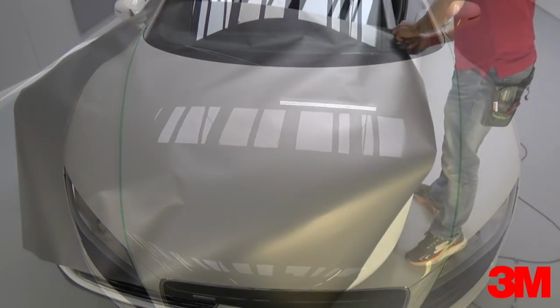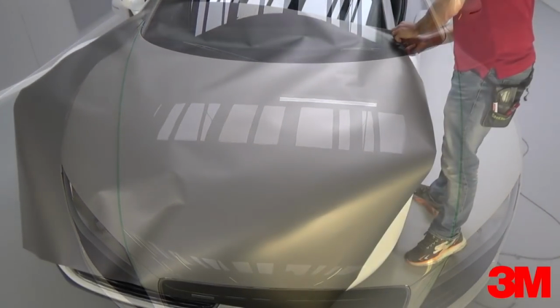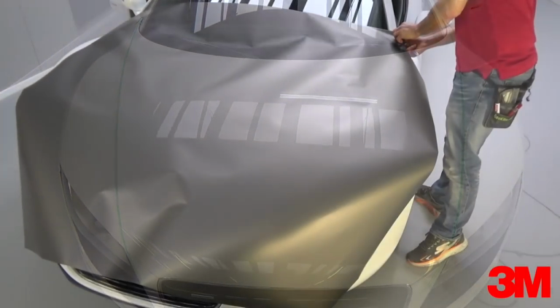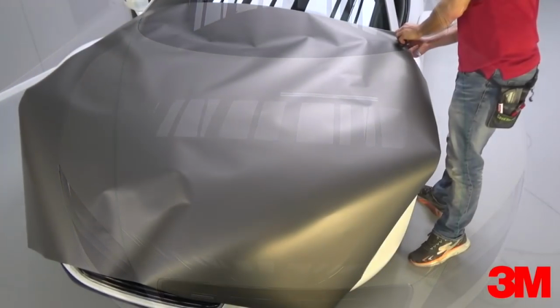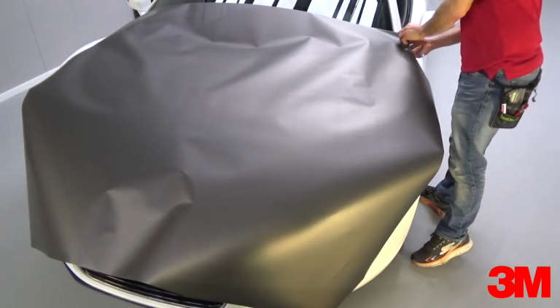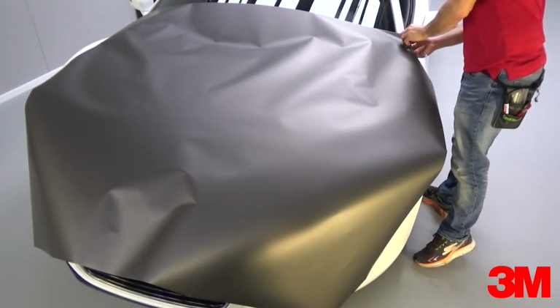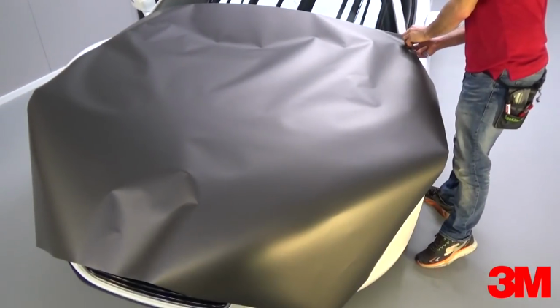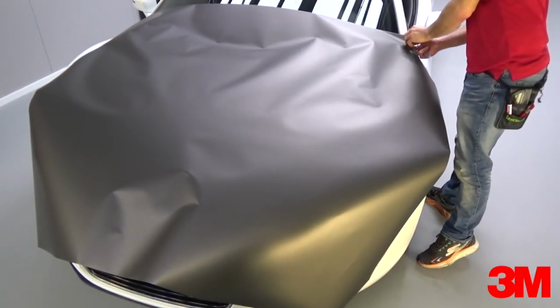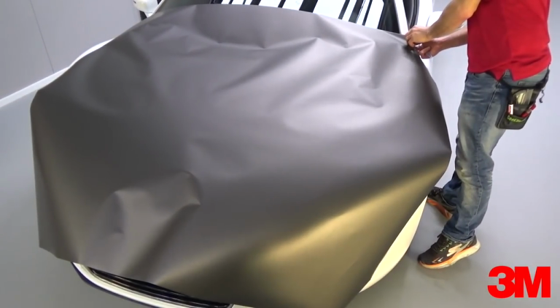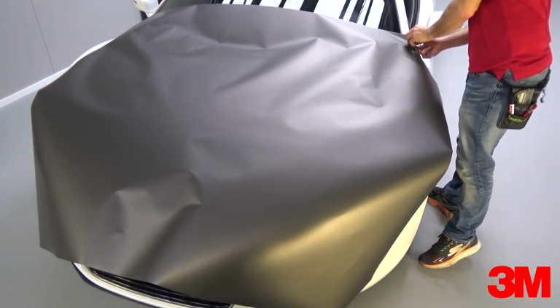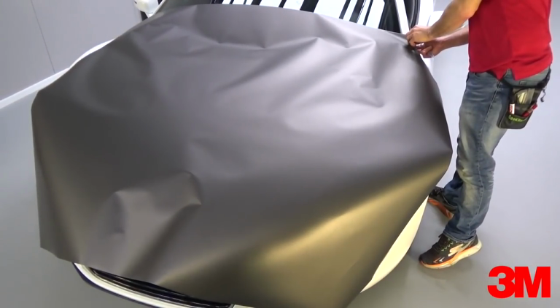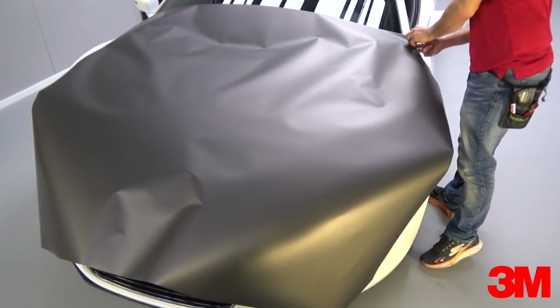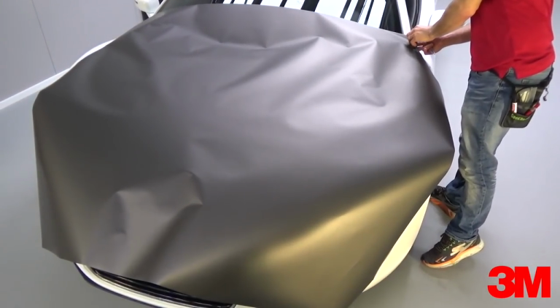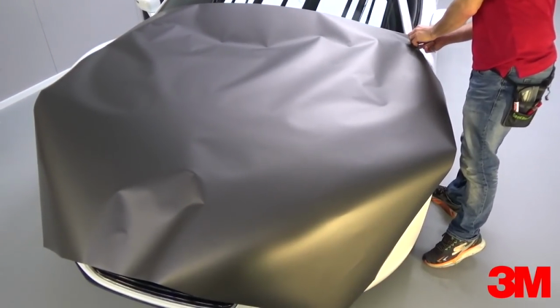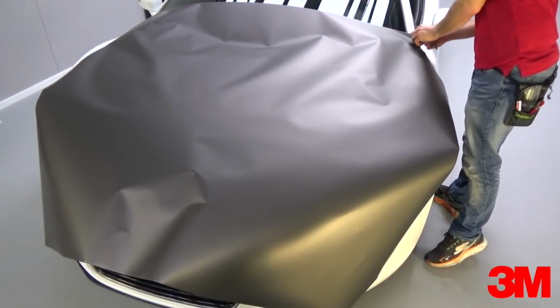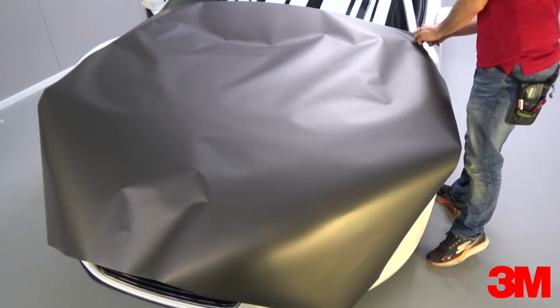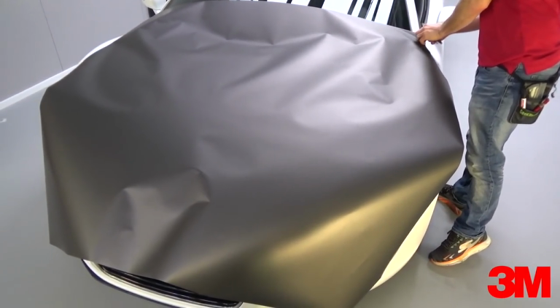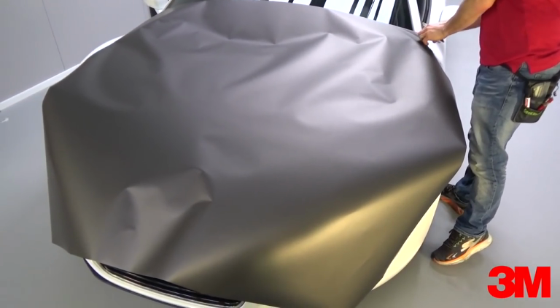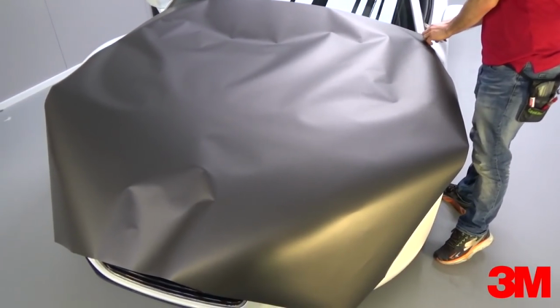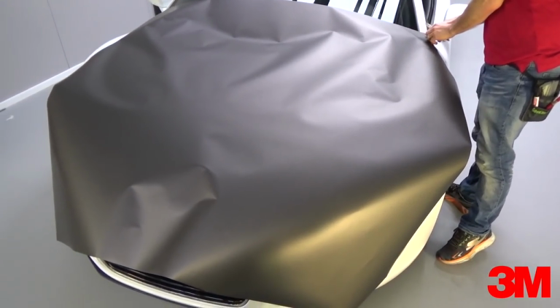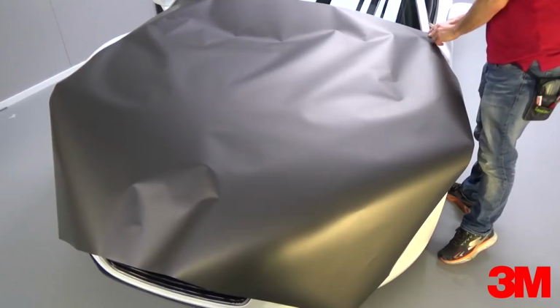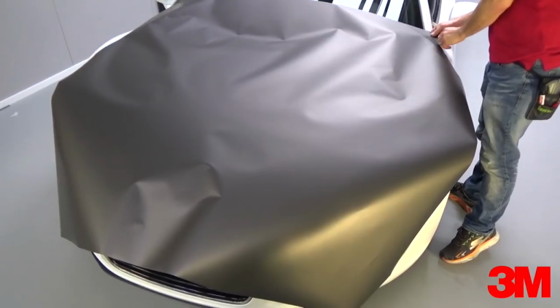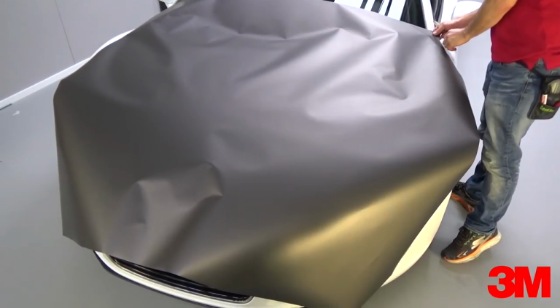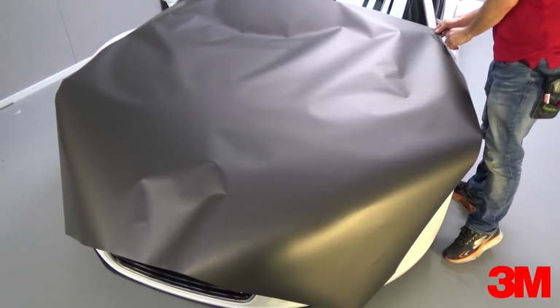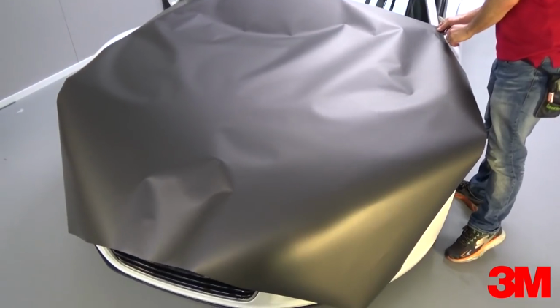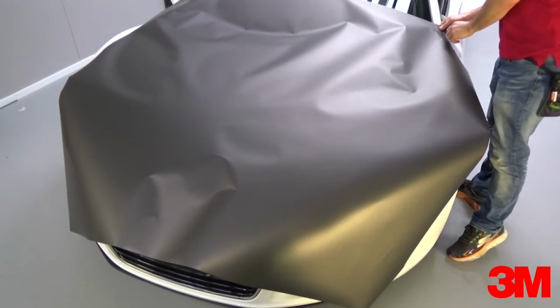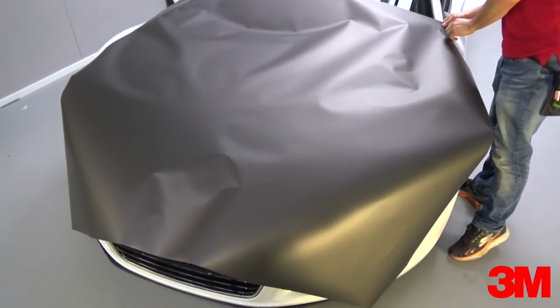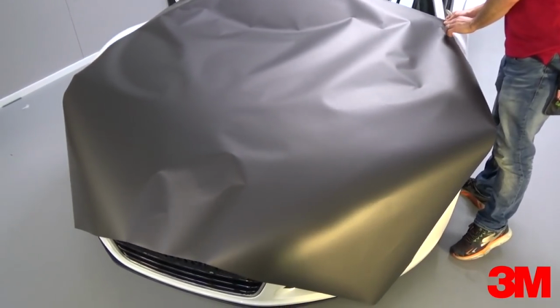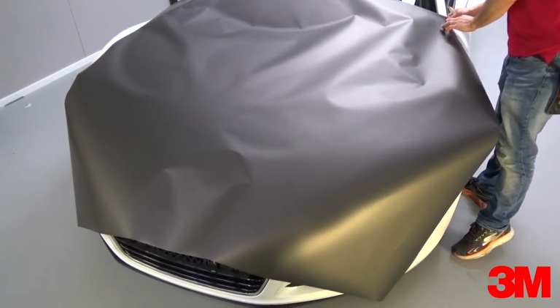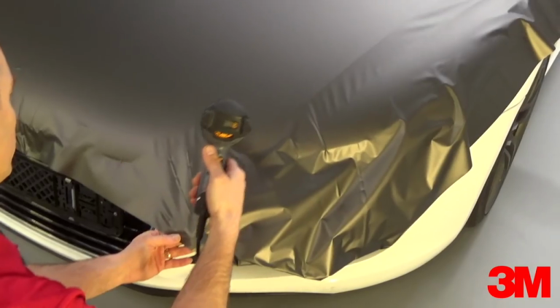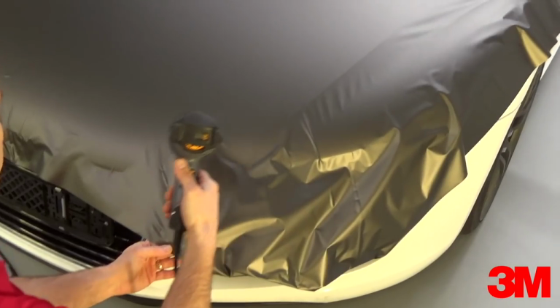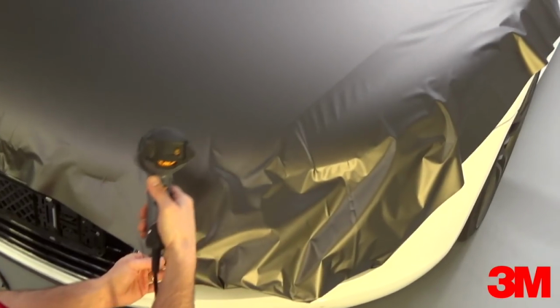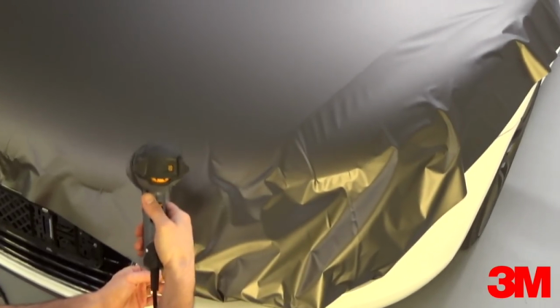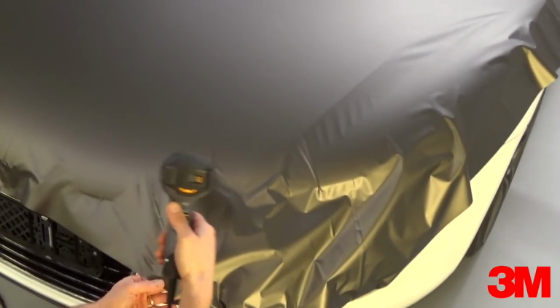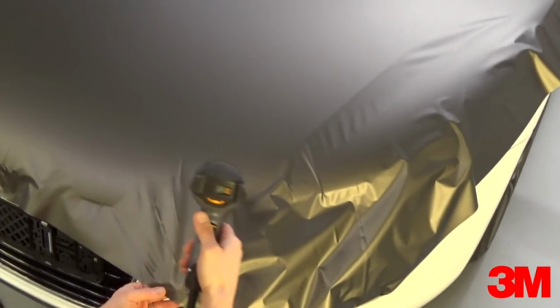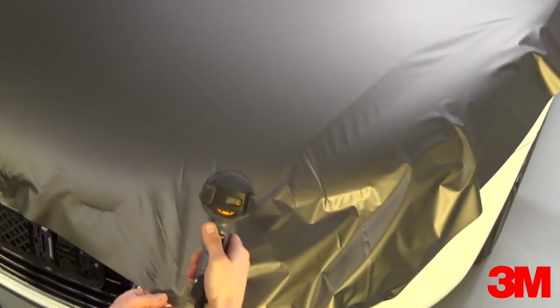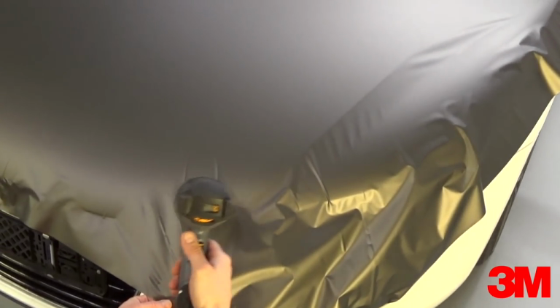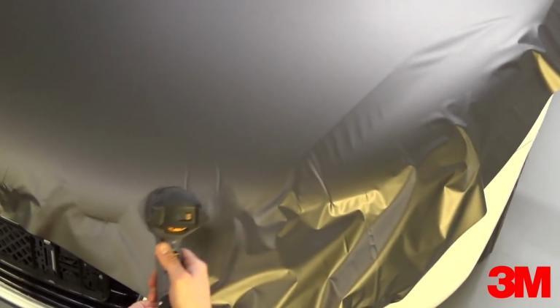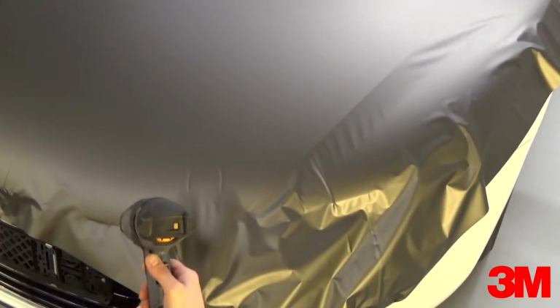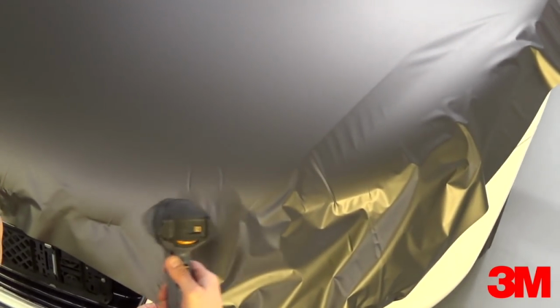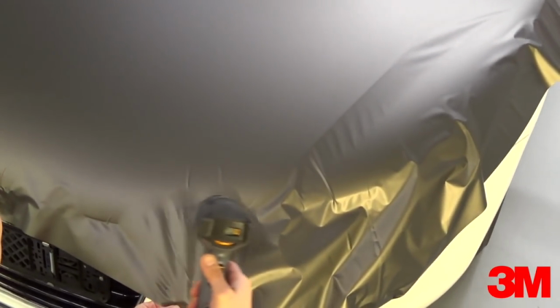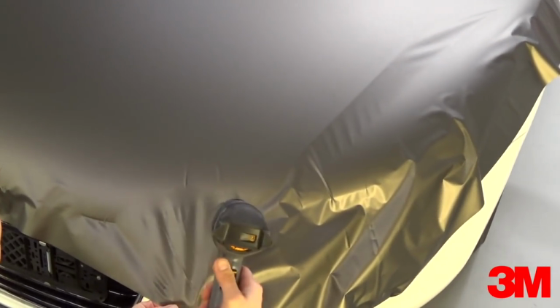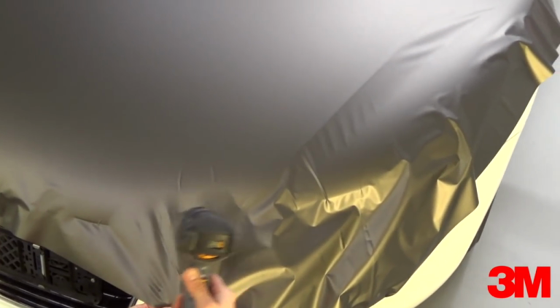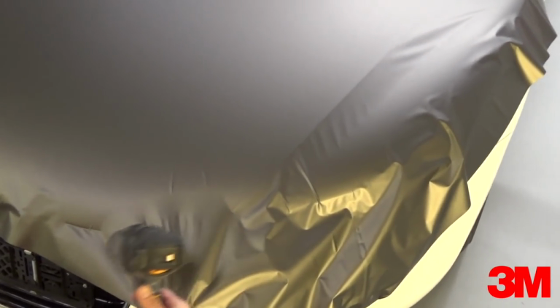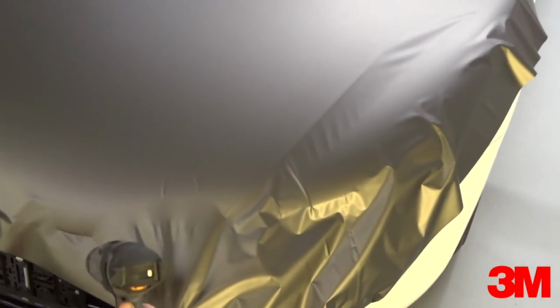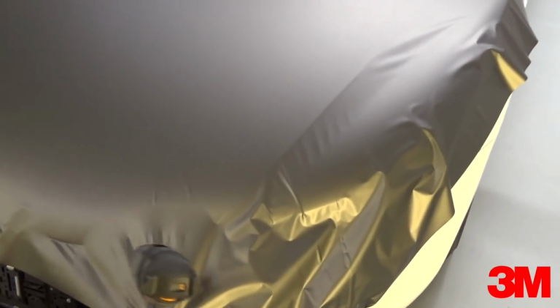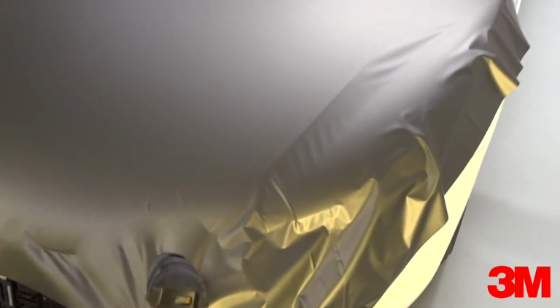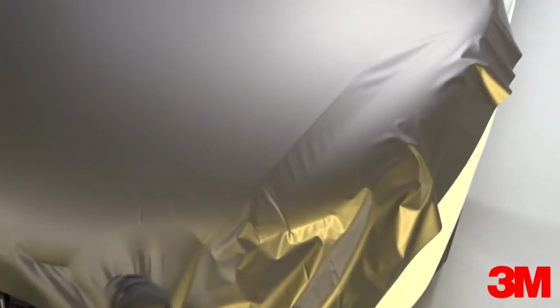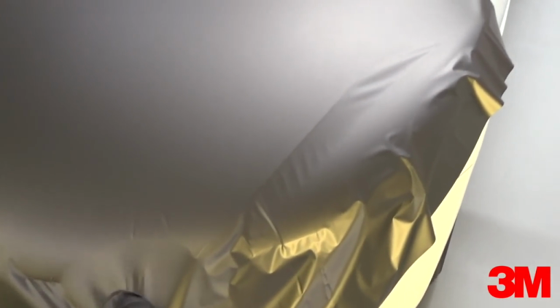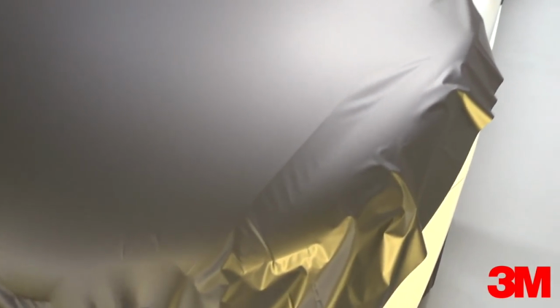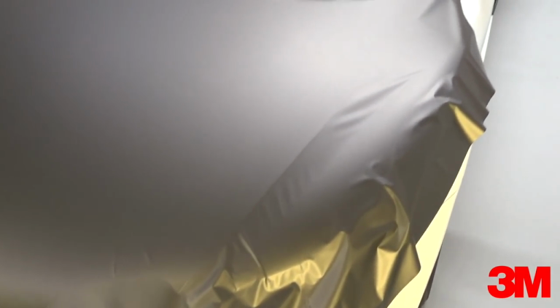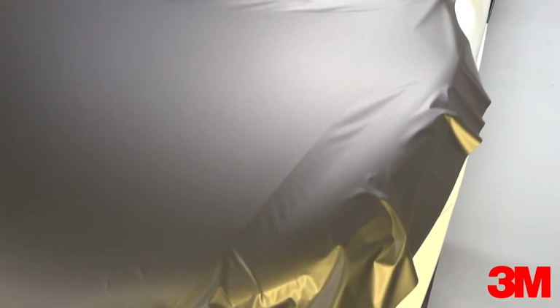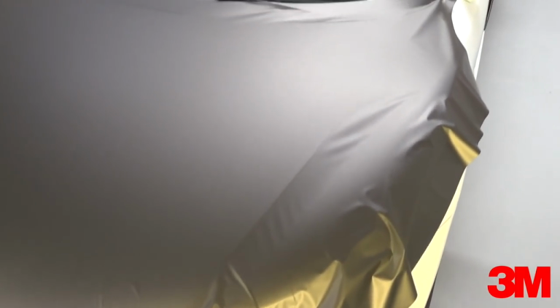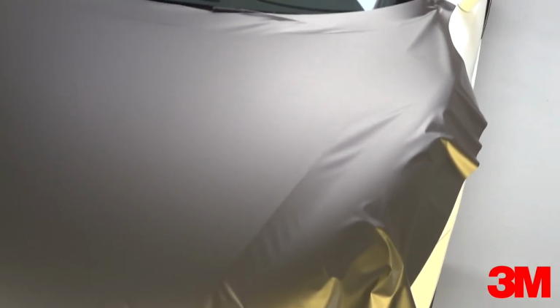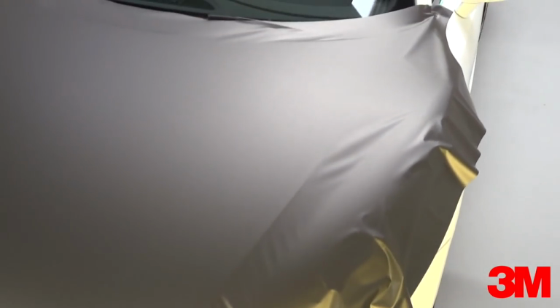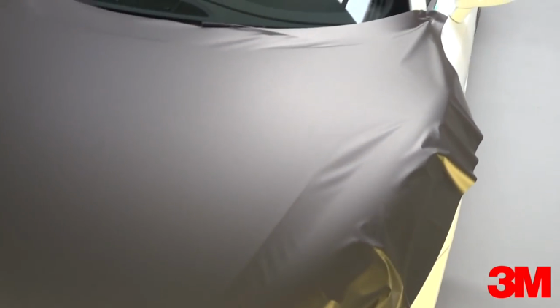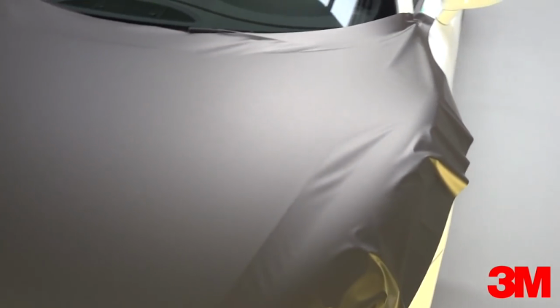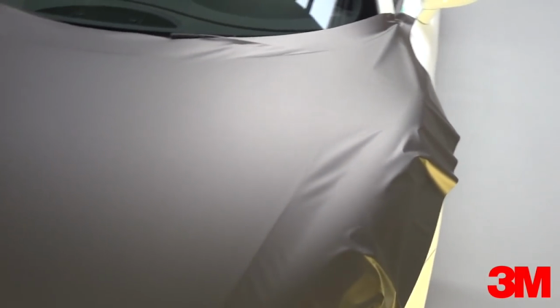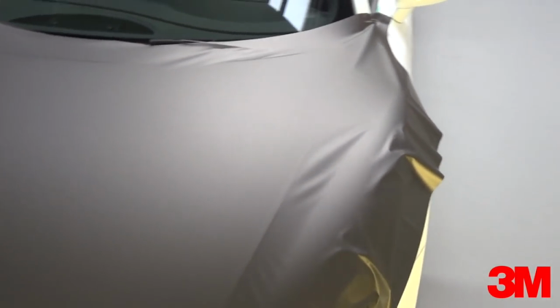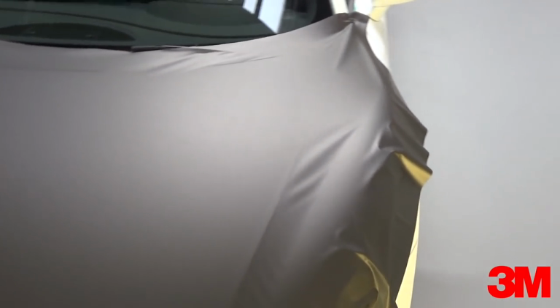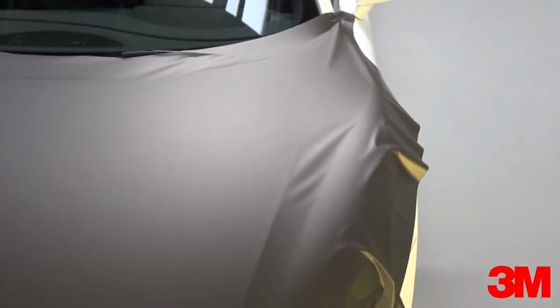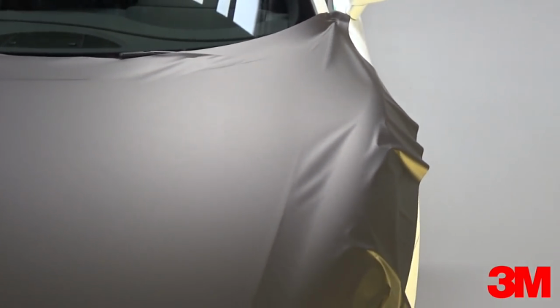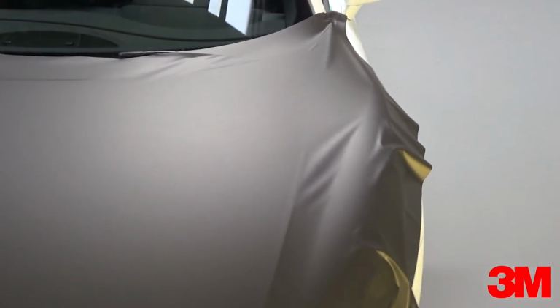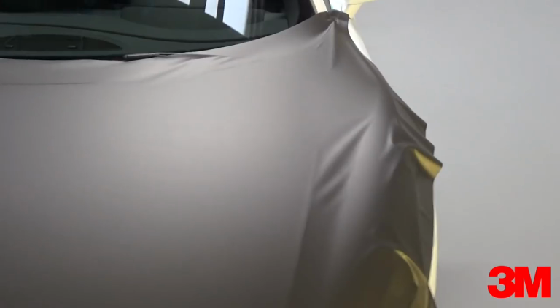Now it's time to apply the wrap material. Standard application techniques can be applied and the focus only has to be on the area within the tri-line.